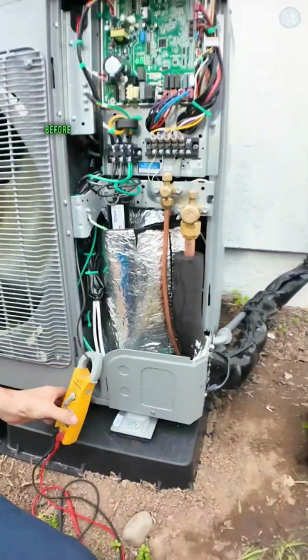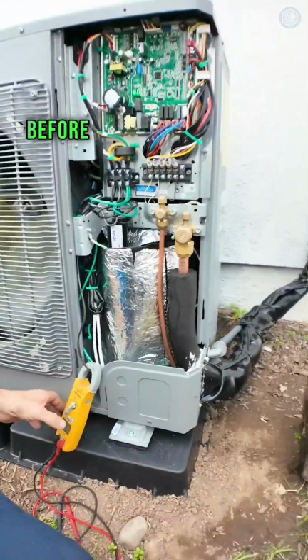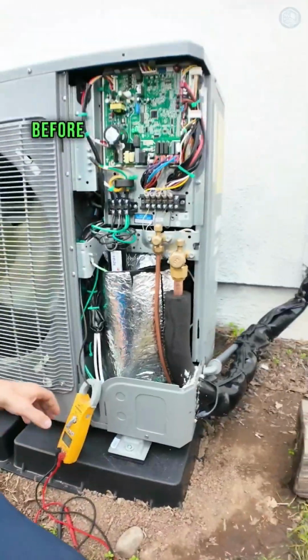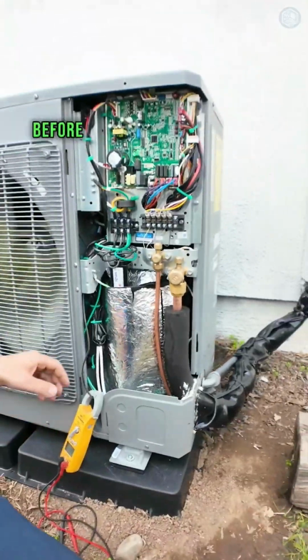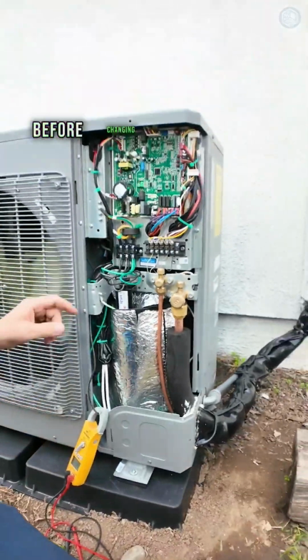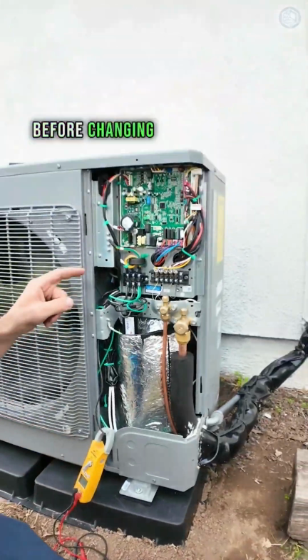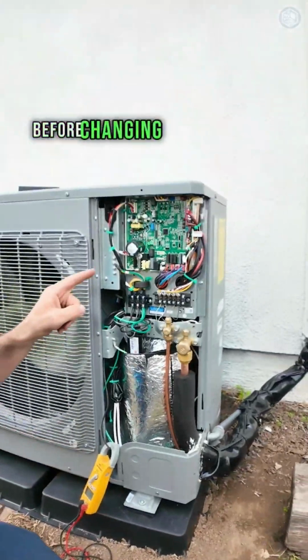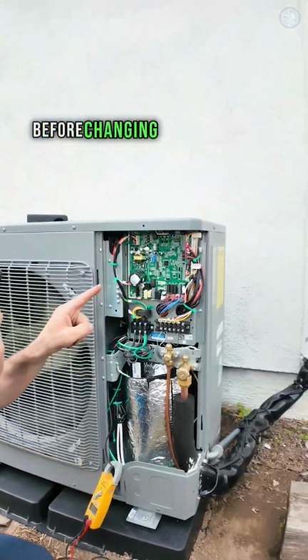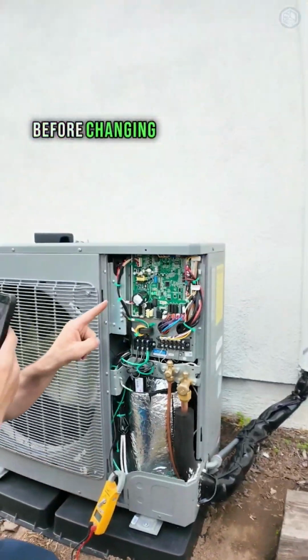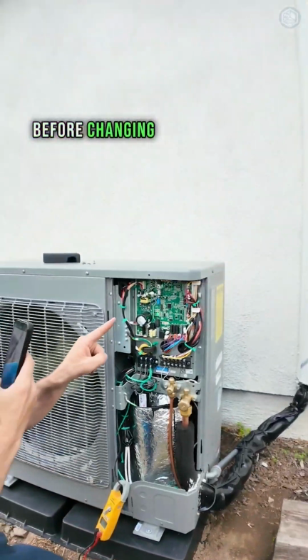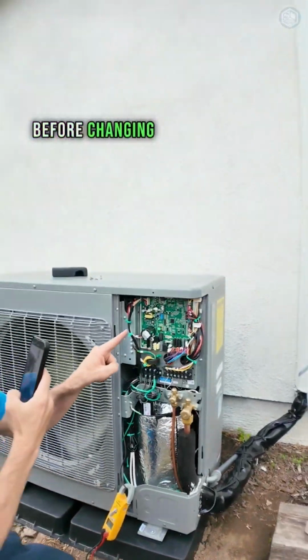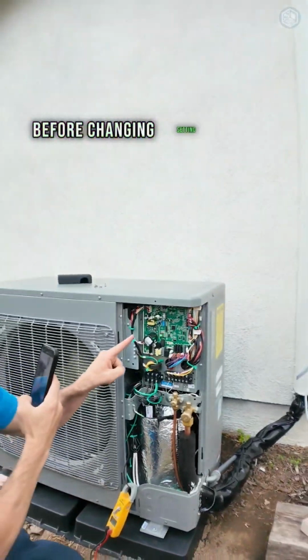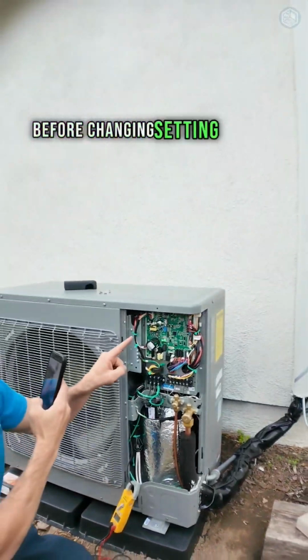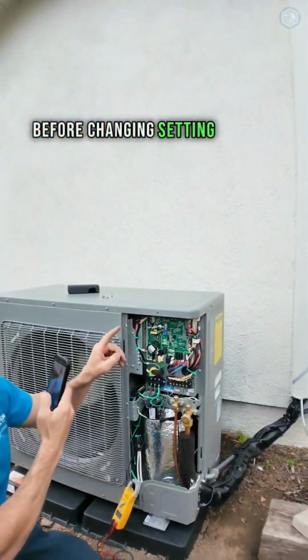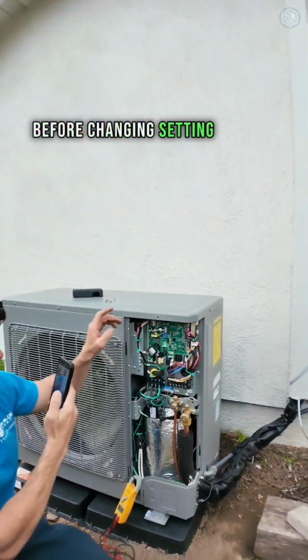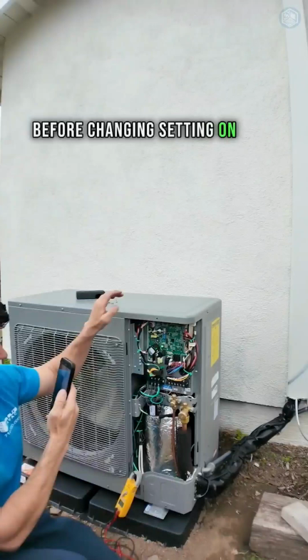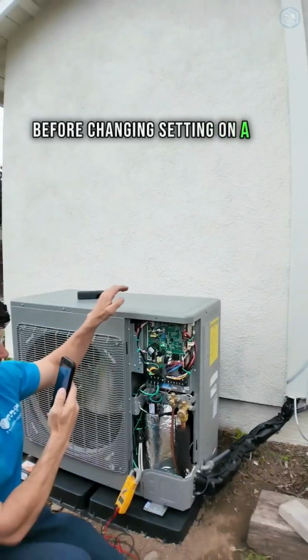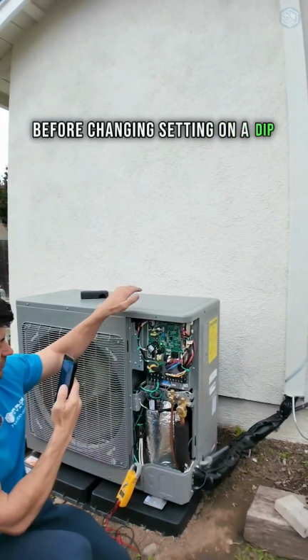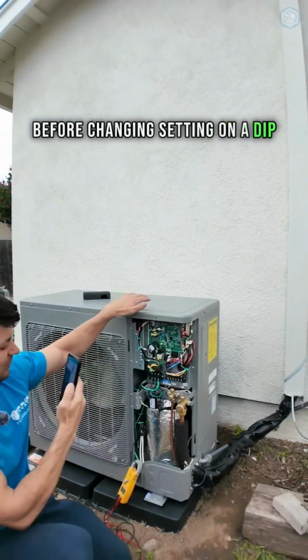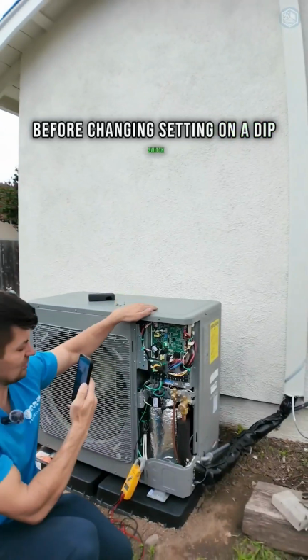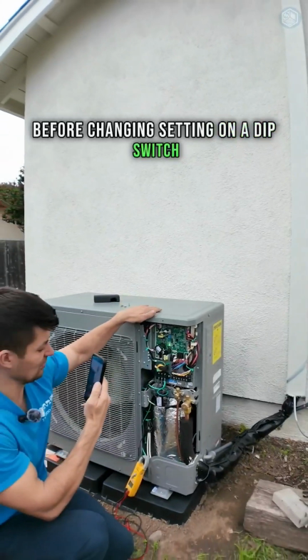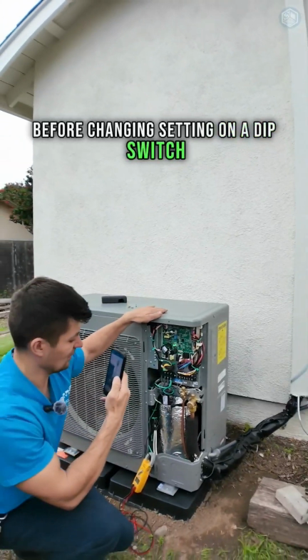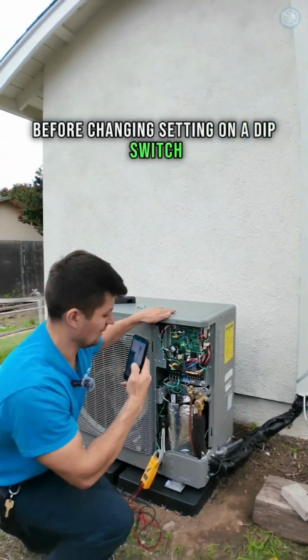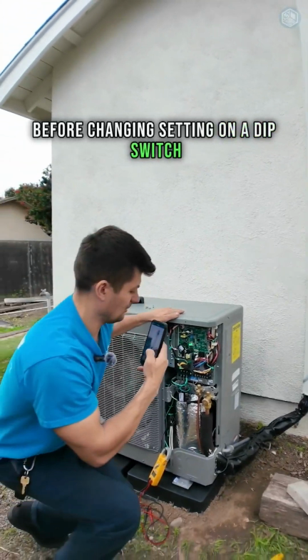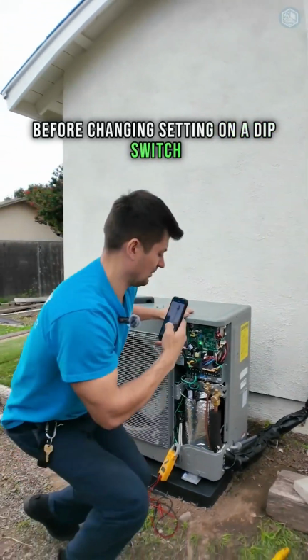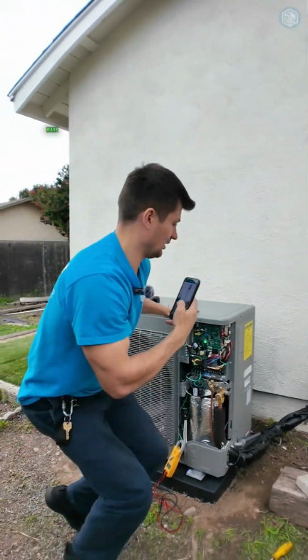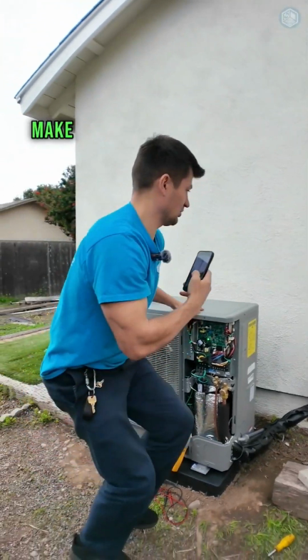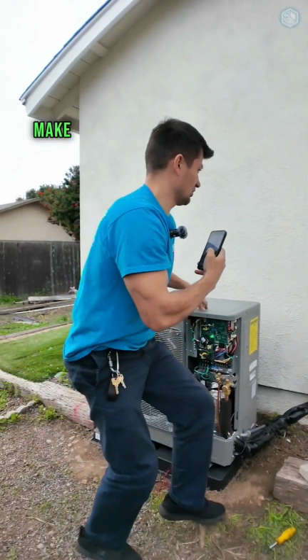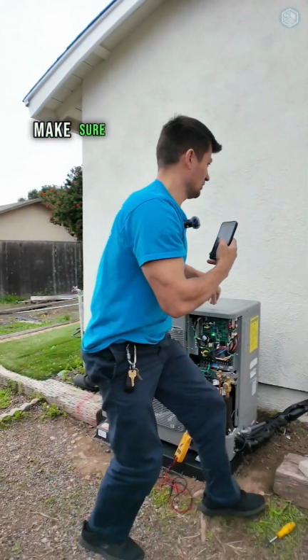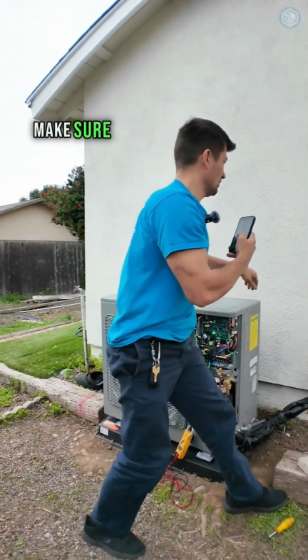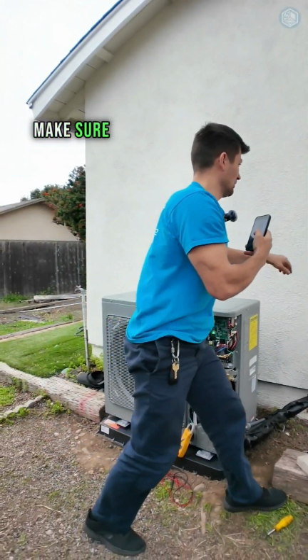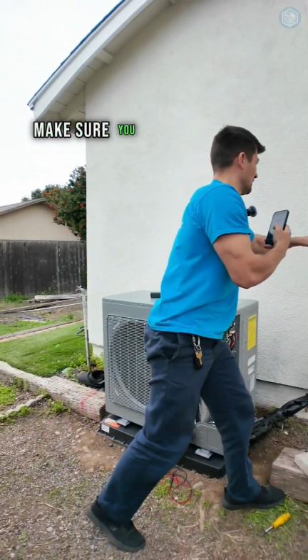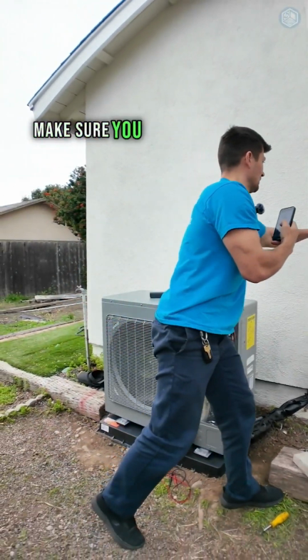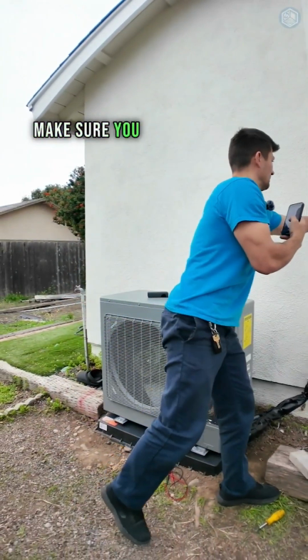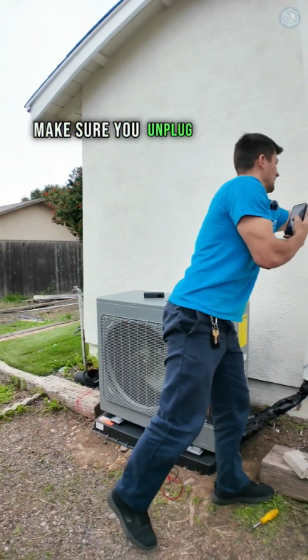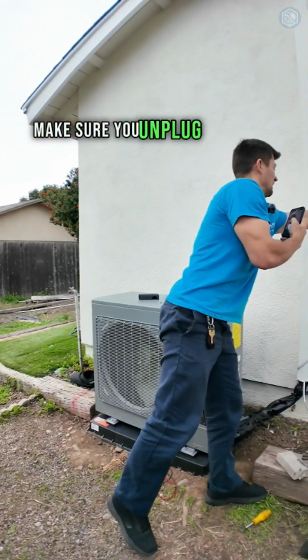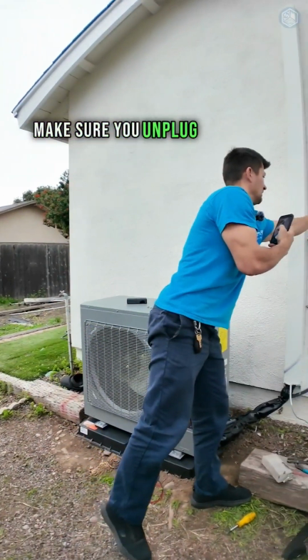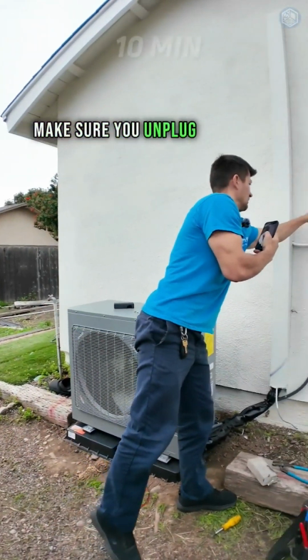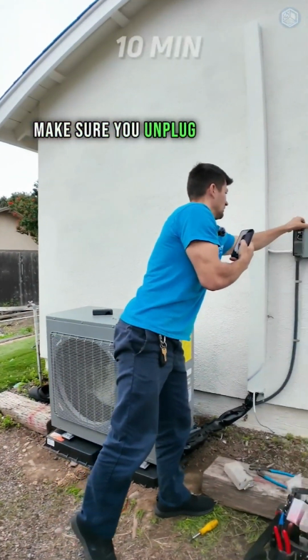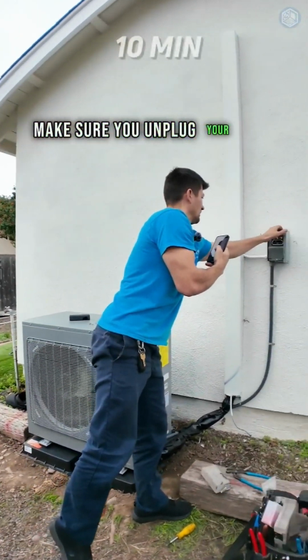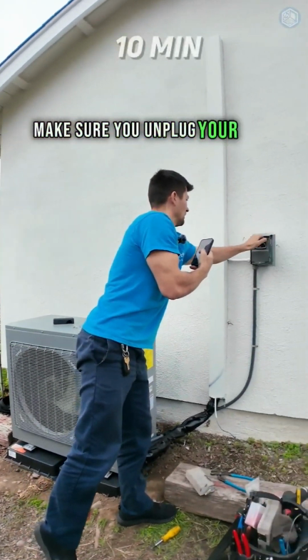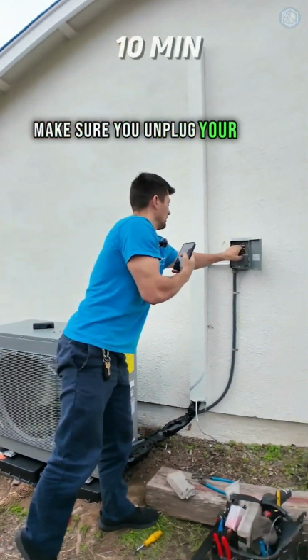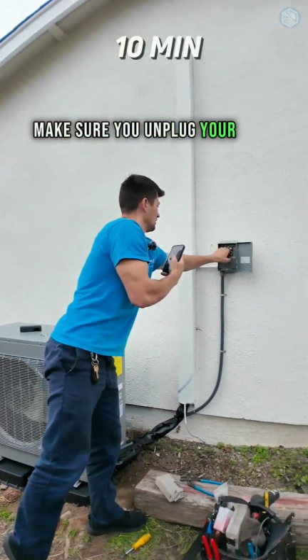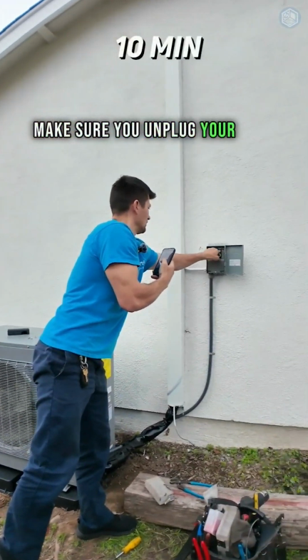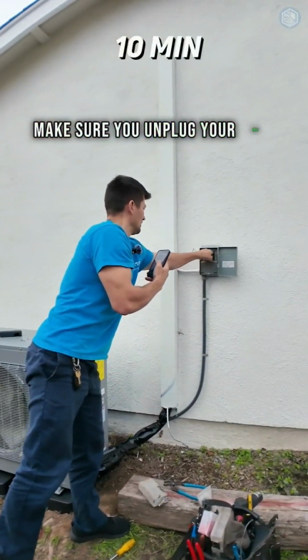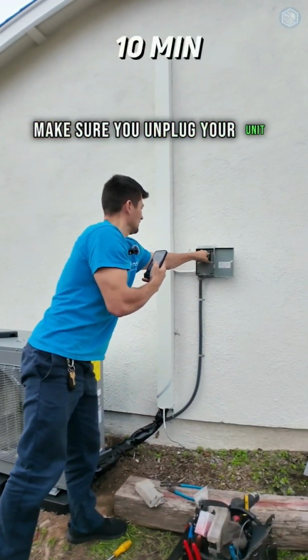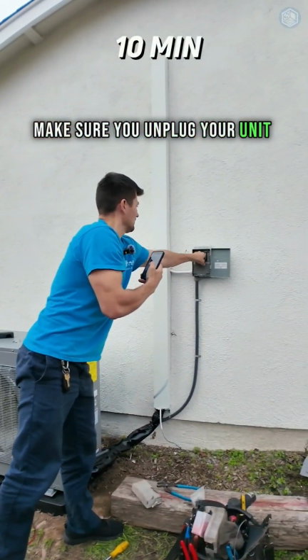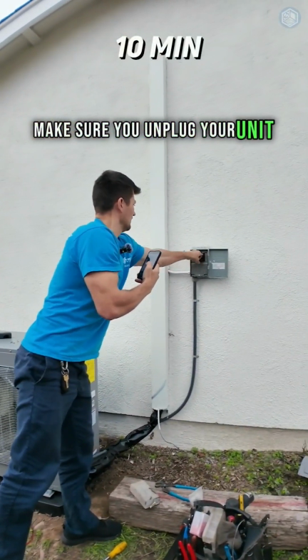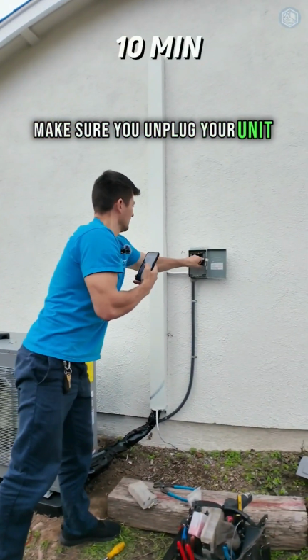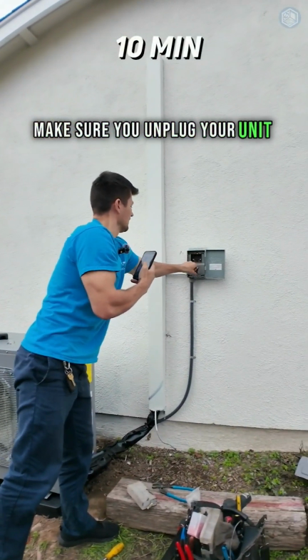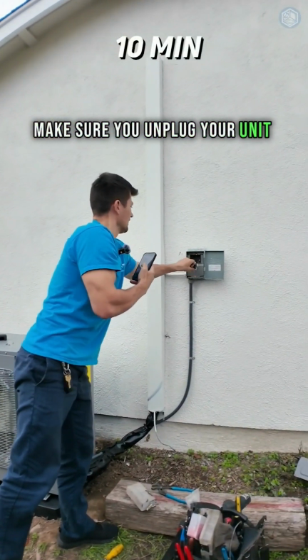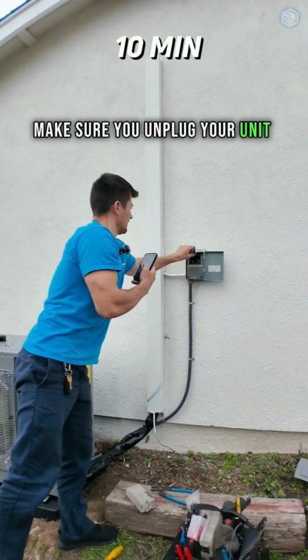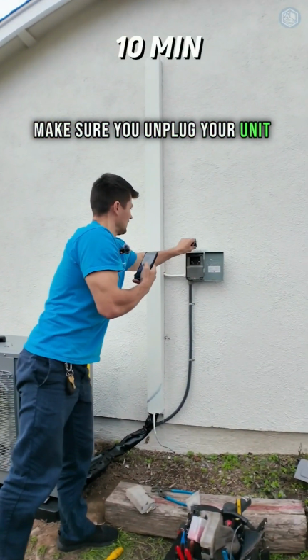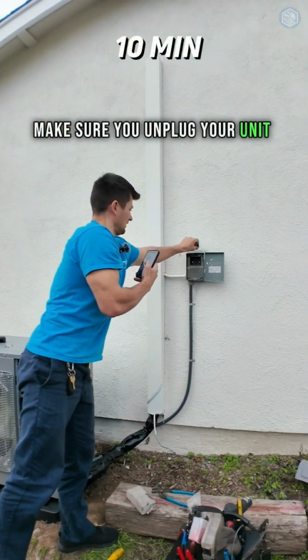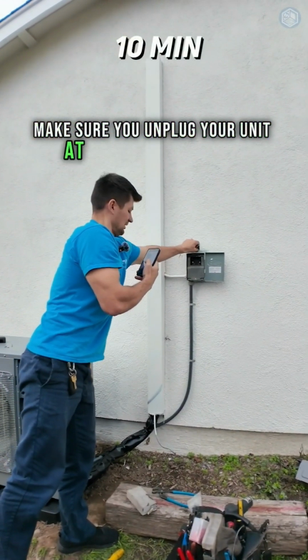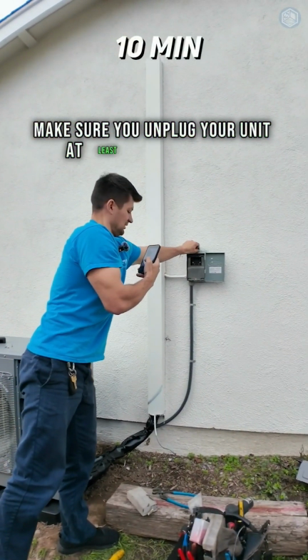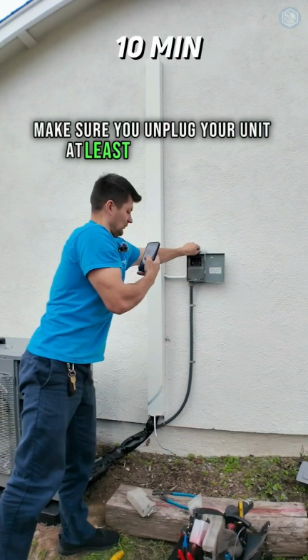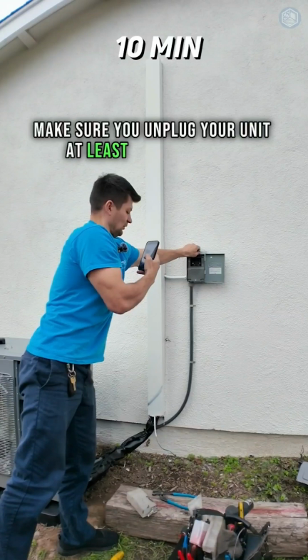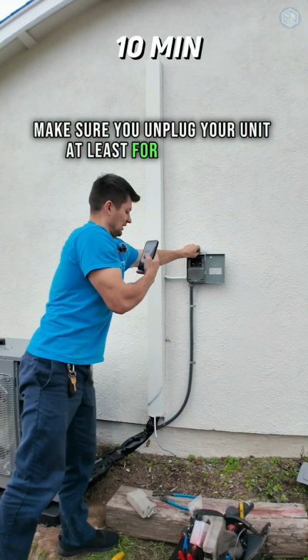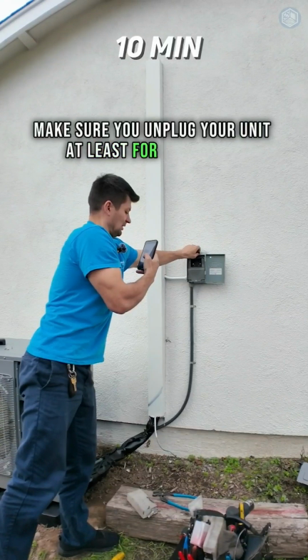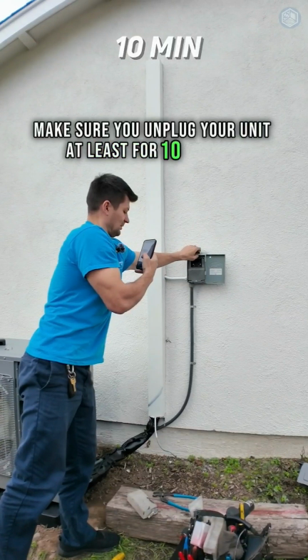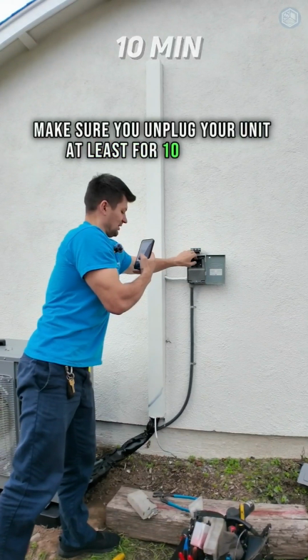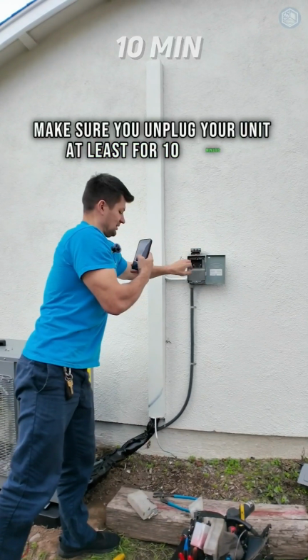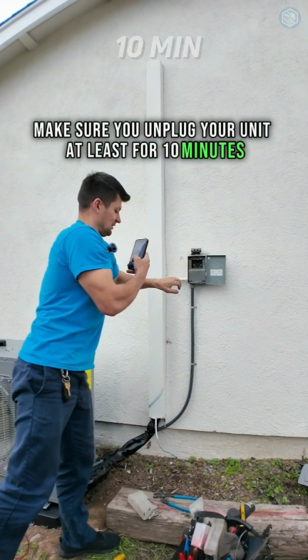Before changing the setting on a dip switch, make sure you unplug your unit for at least 10 minutes.